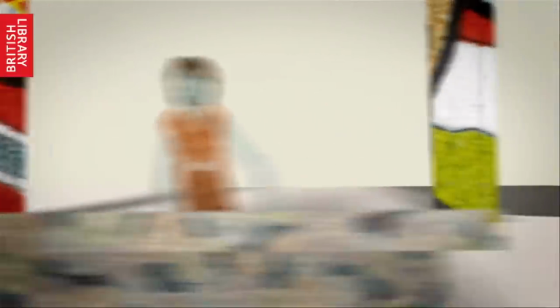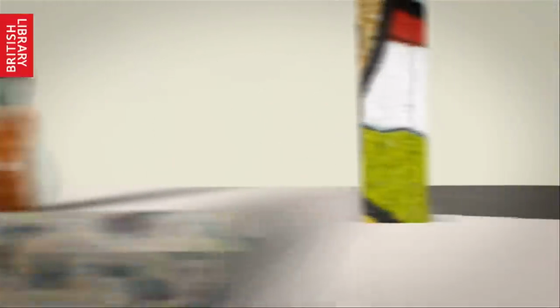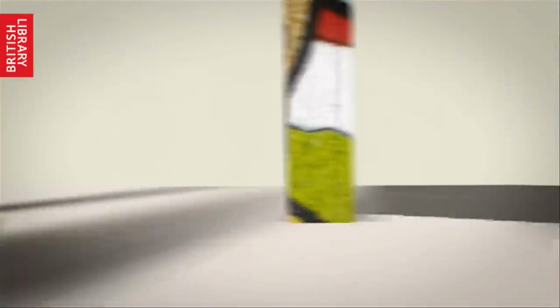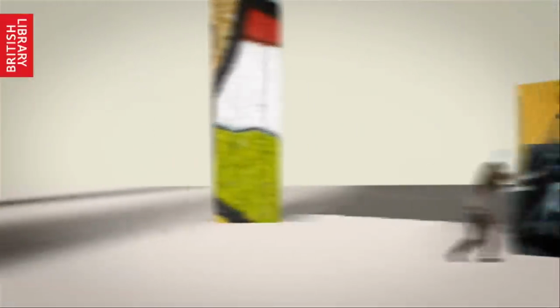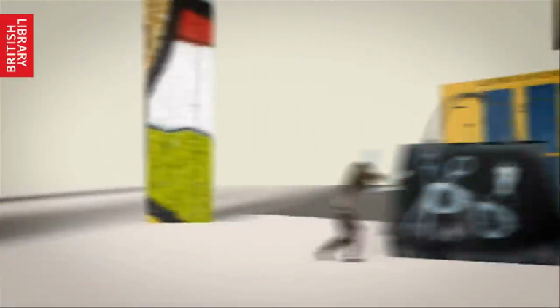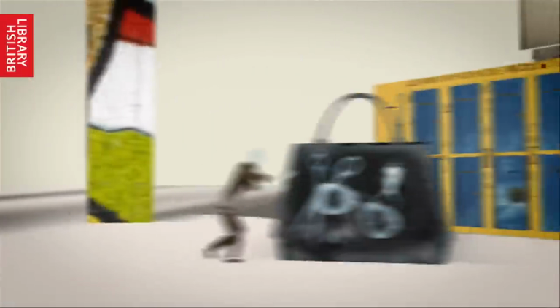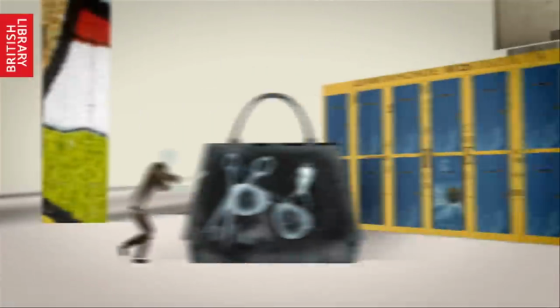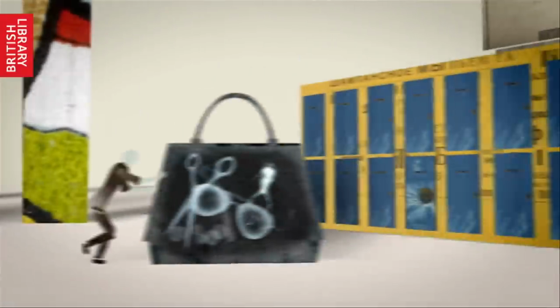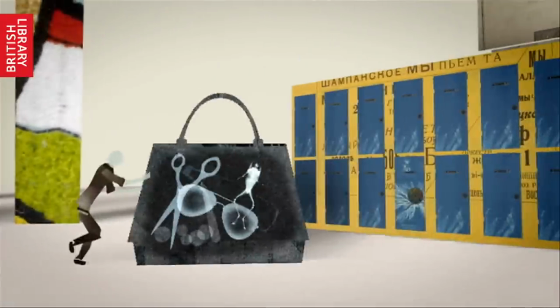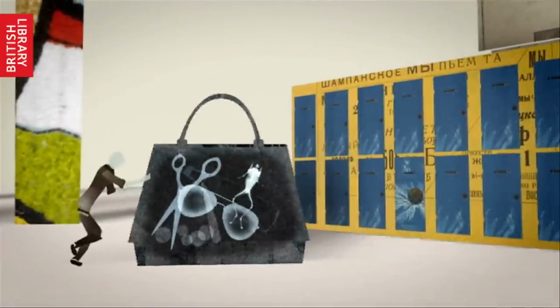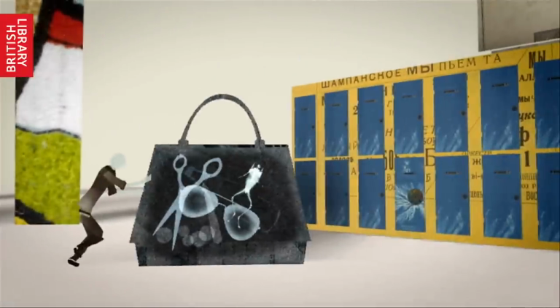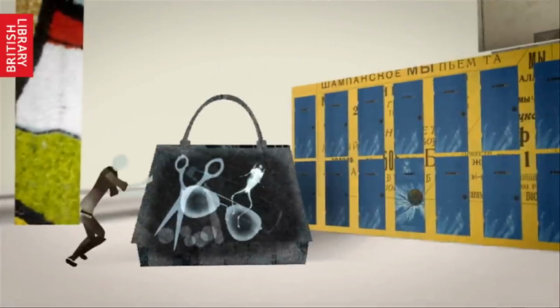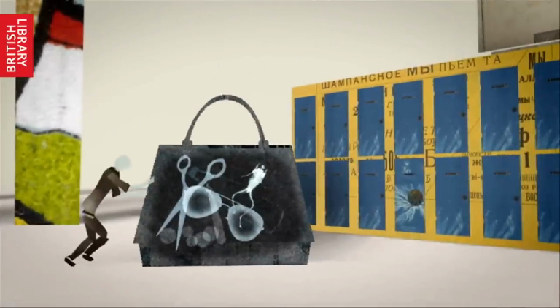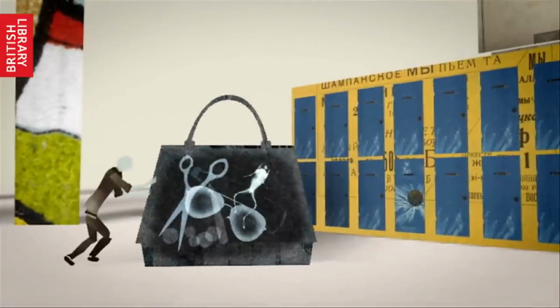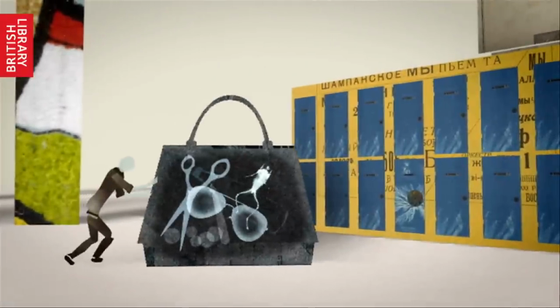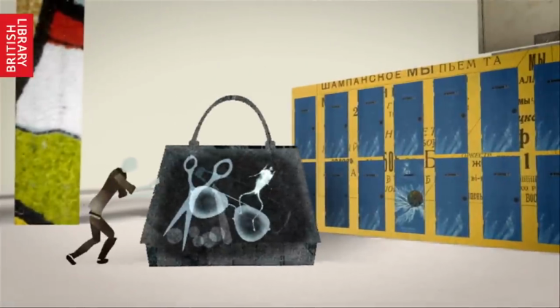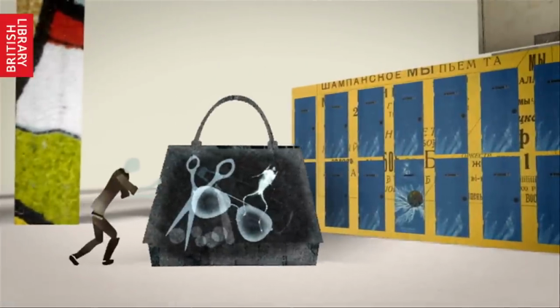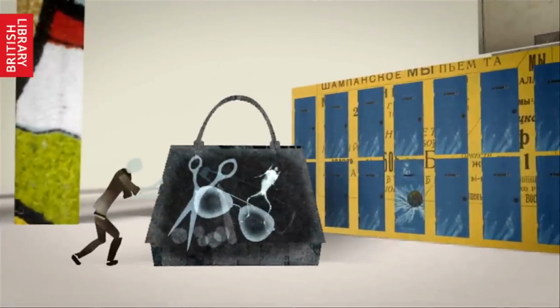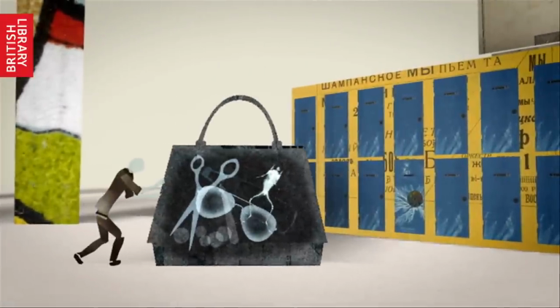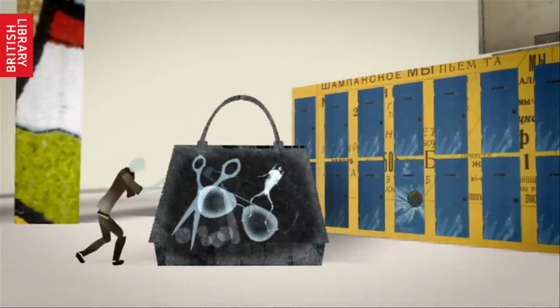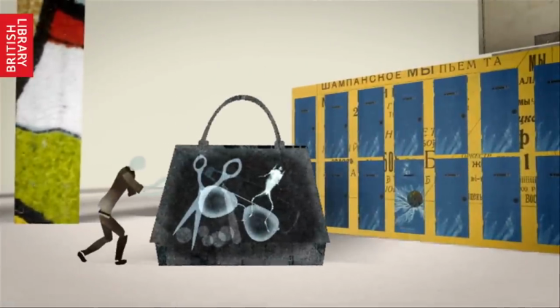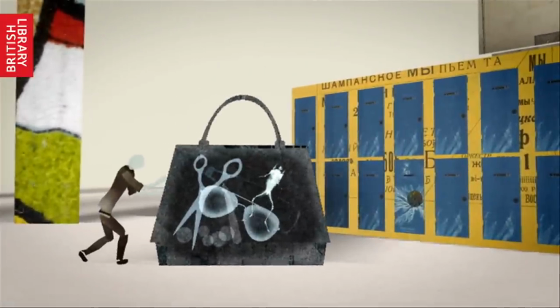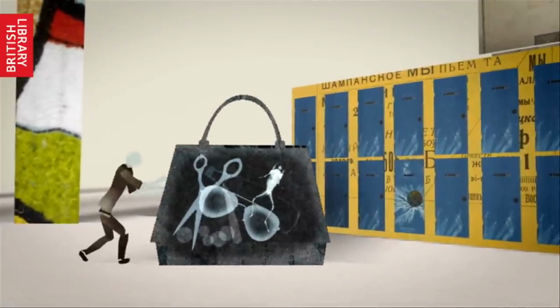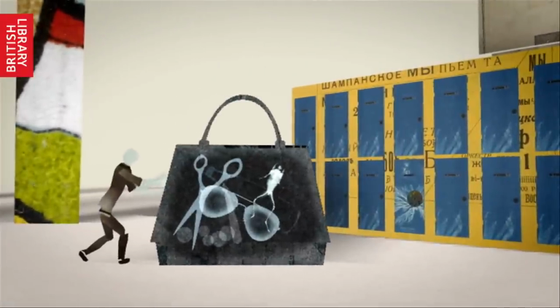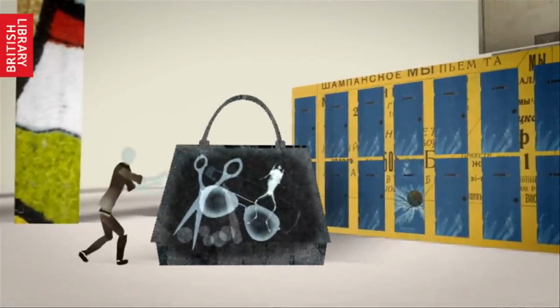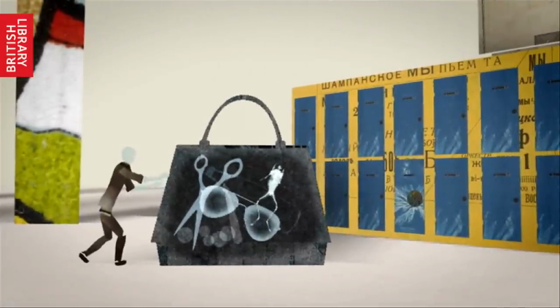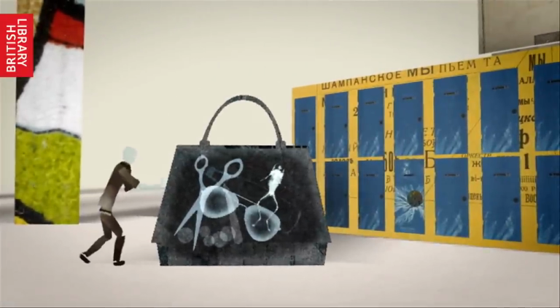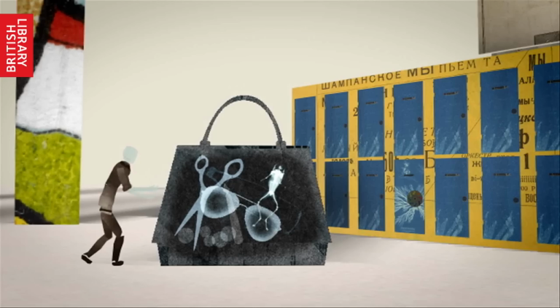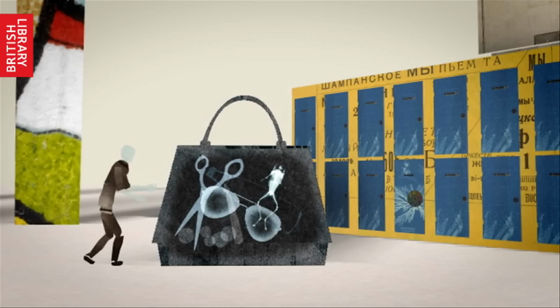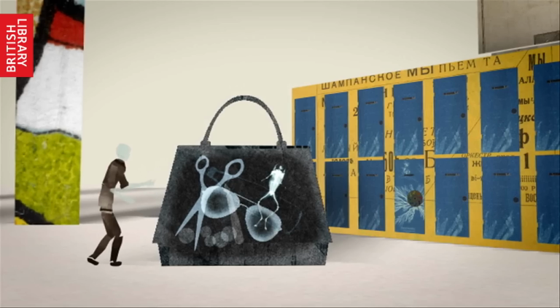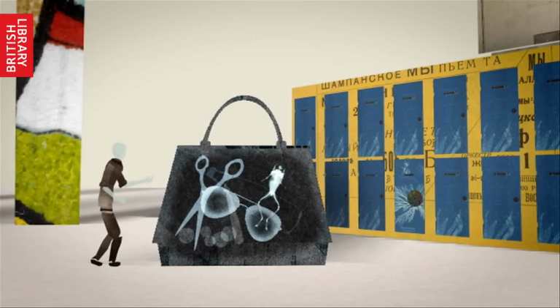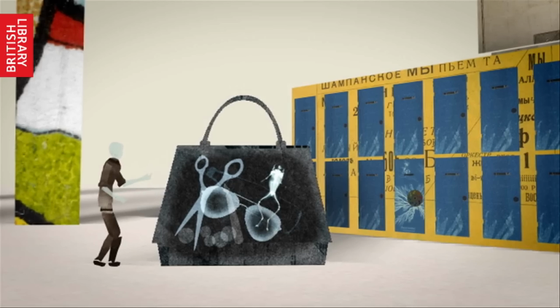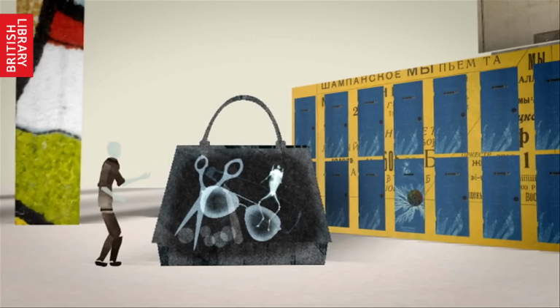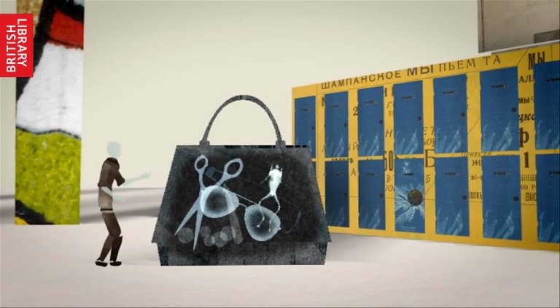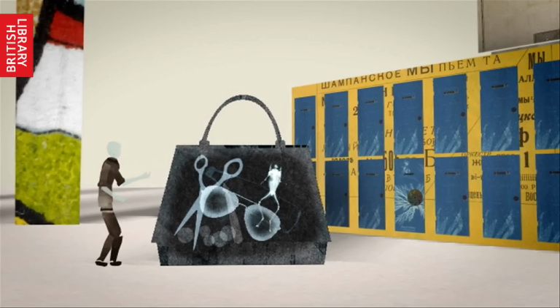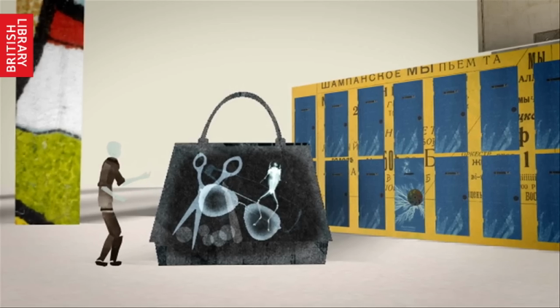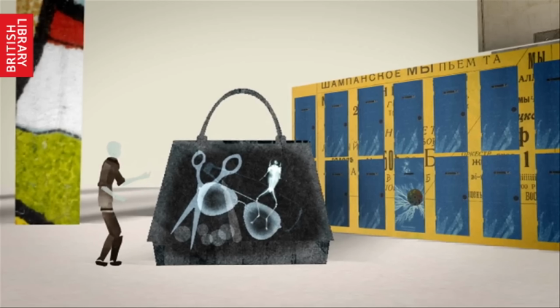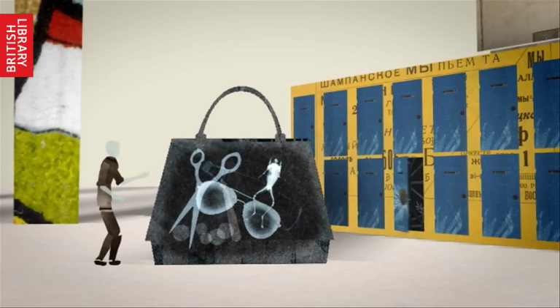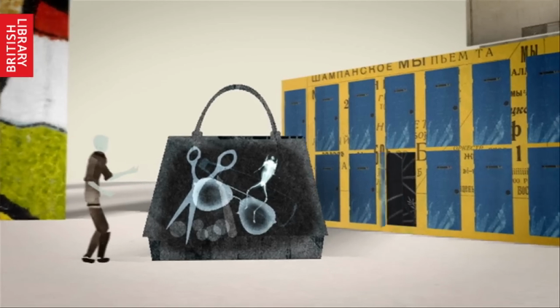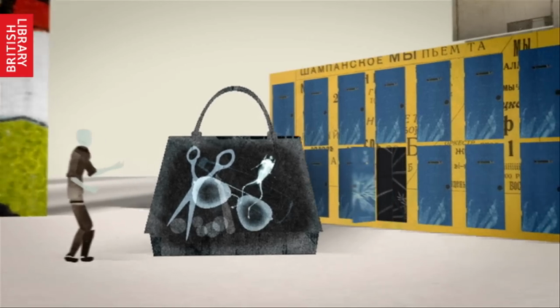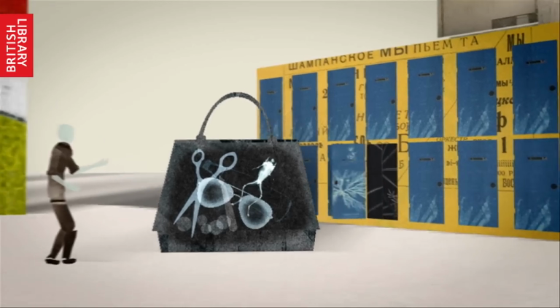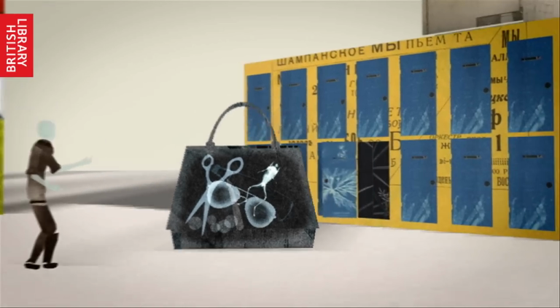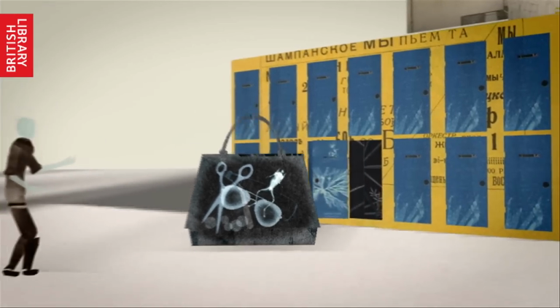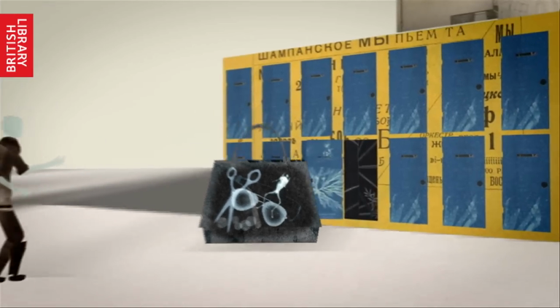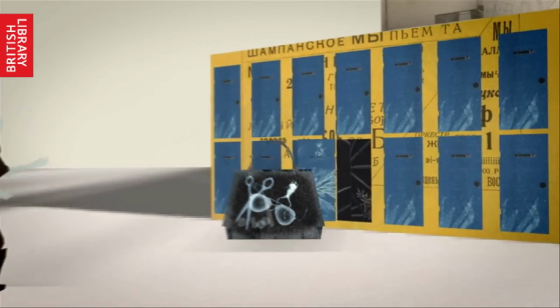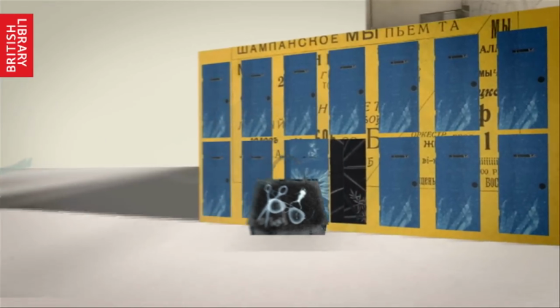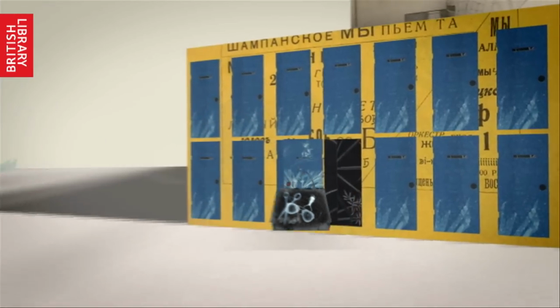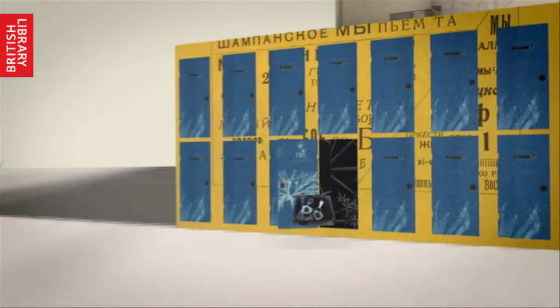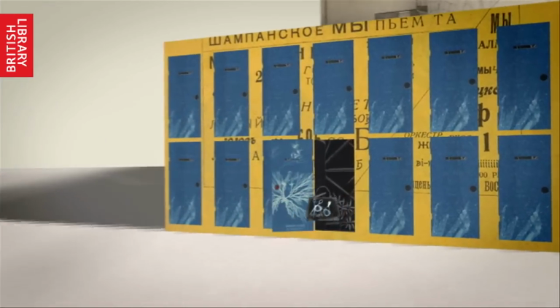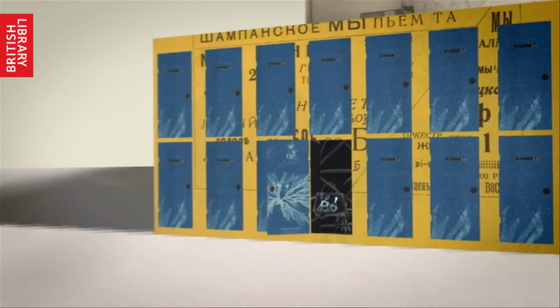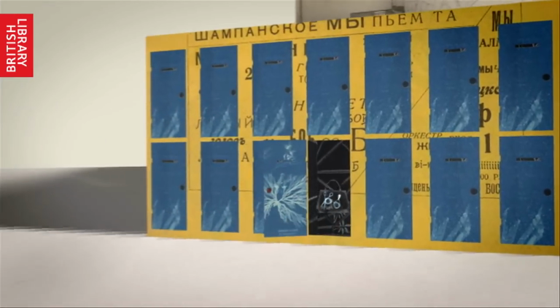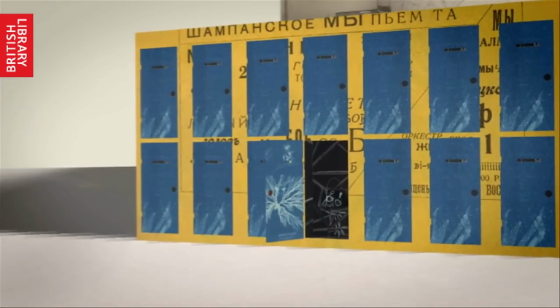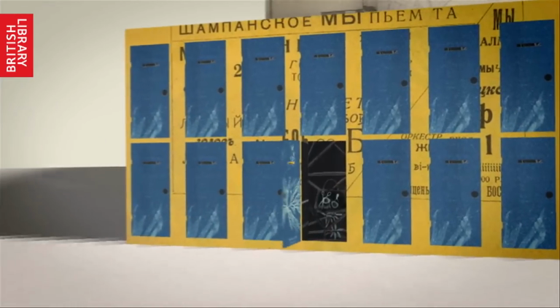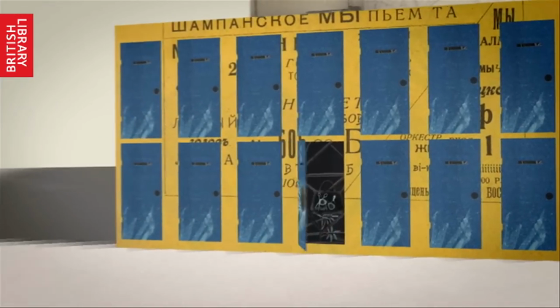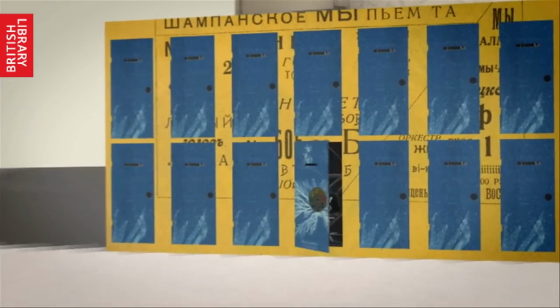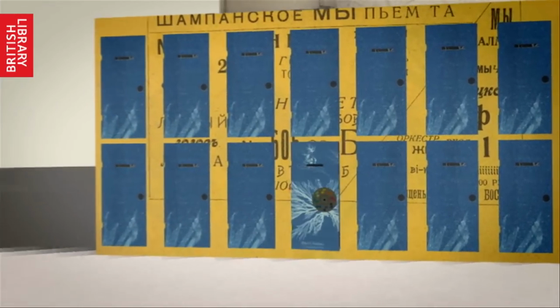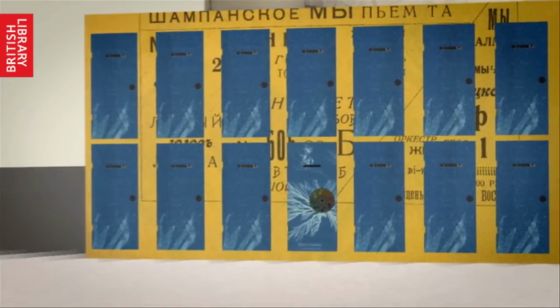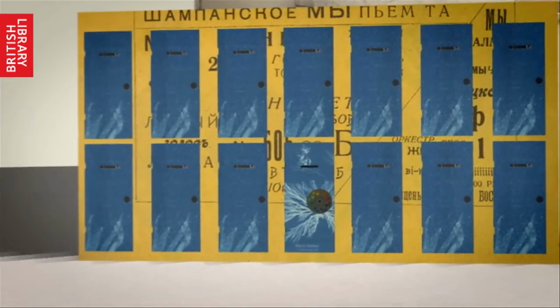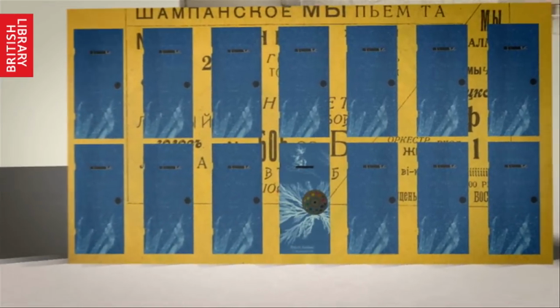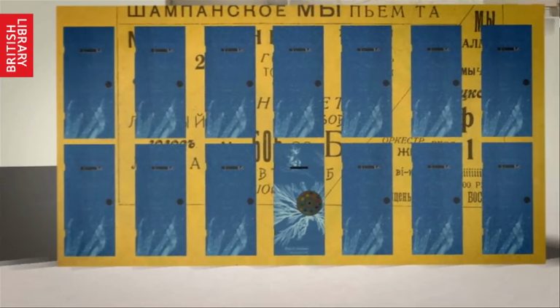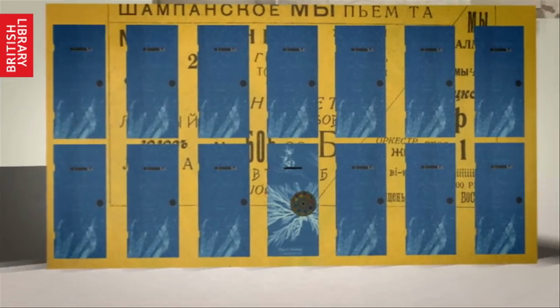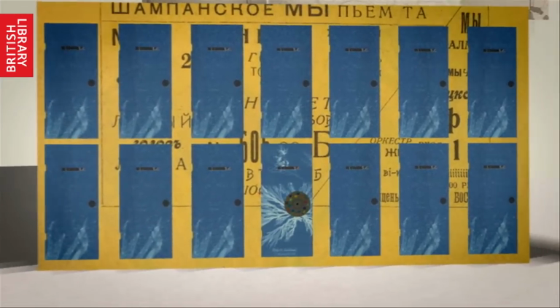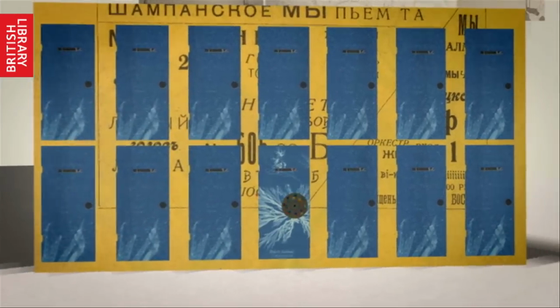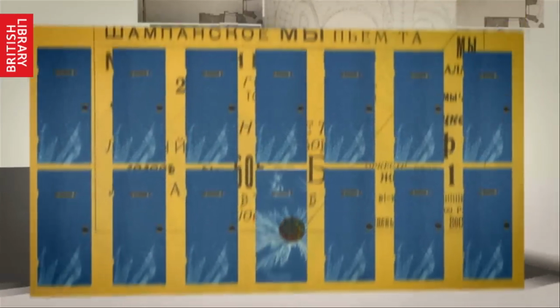We don't allow large bags into the reading room — nothing bigger than a laptop case. You can leave it downstairs in the lockers or cloakroom, along with your coat.